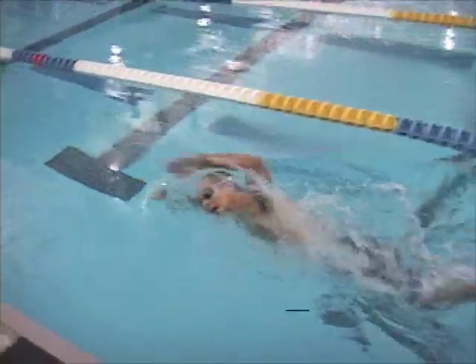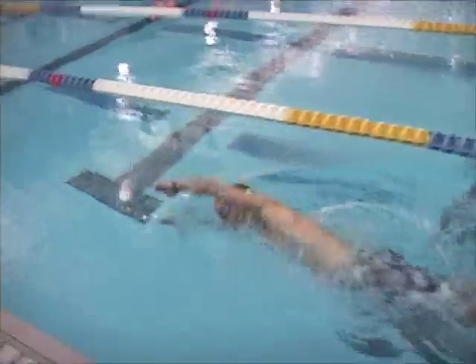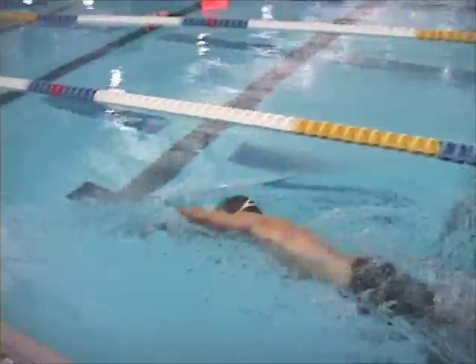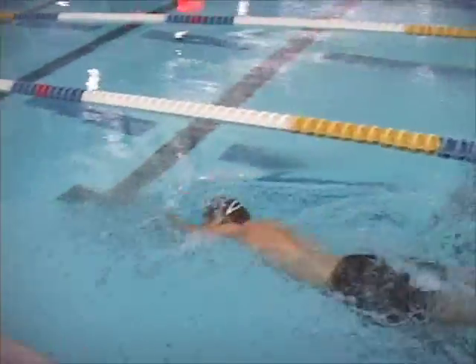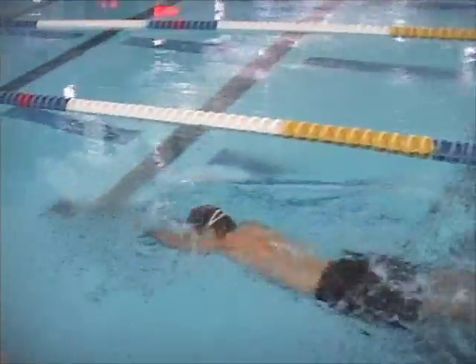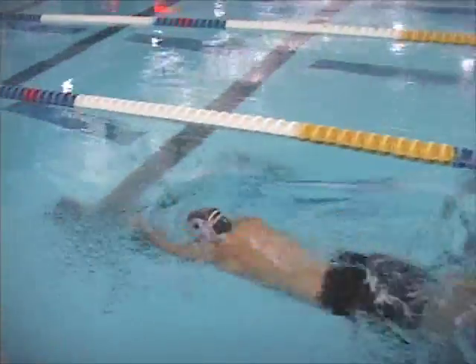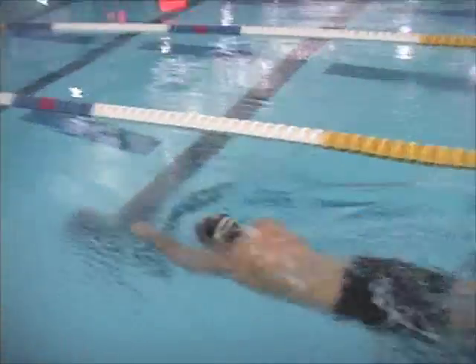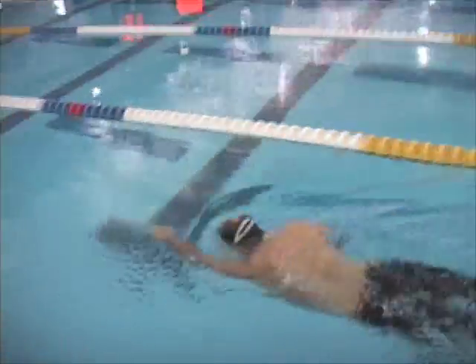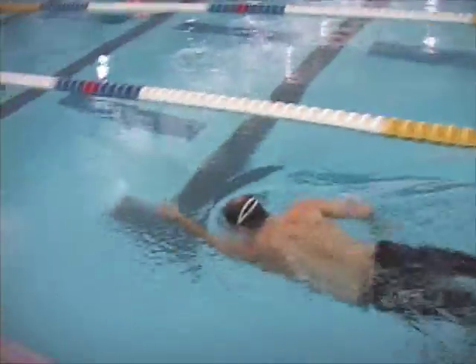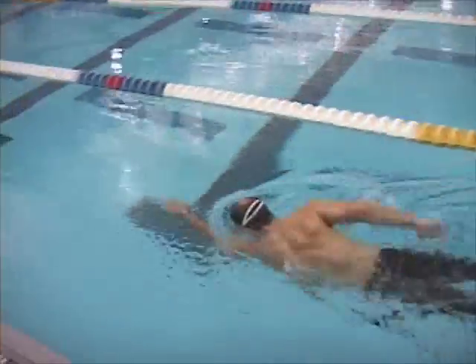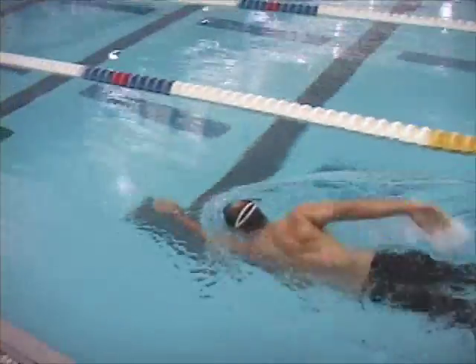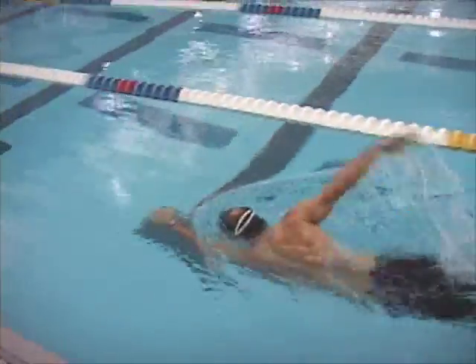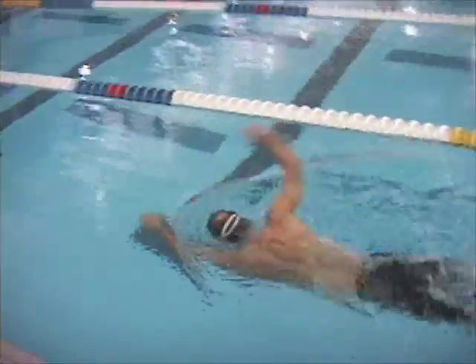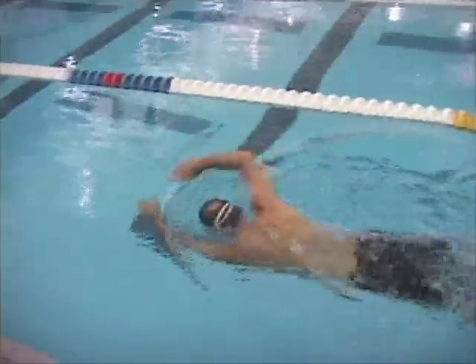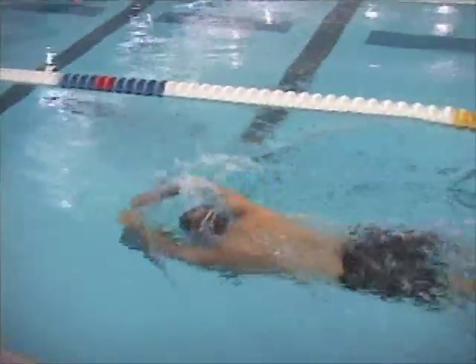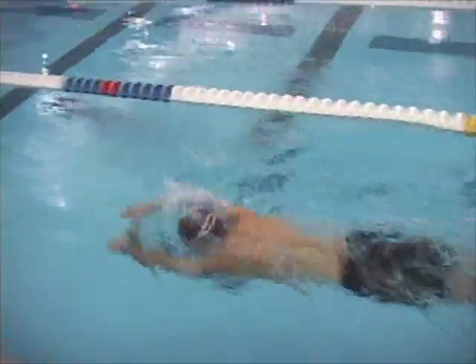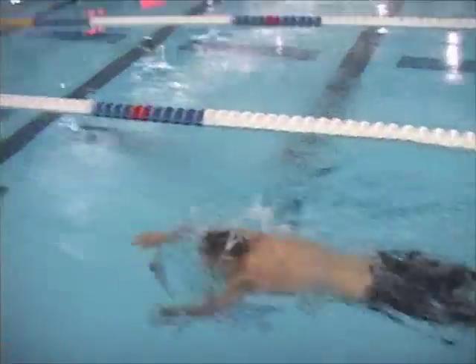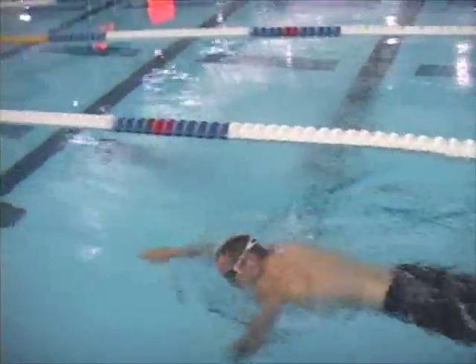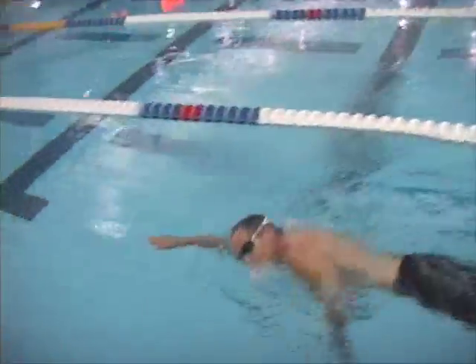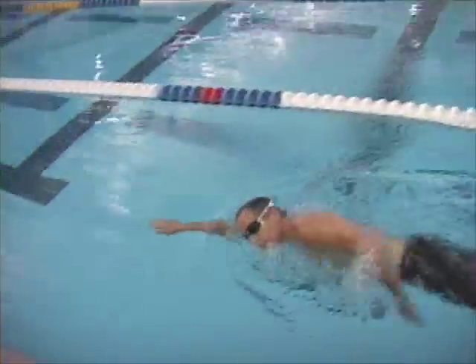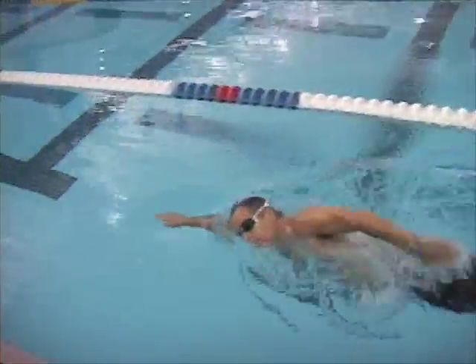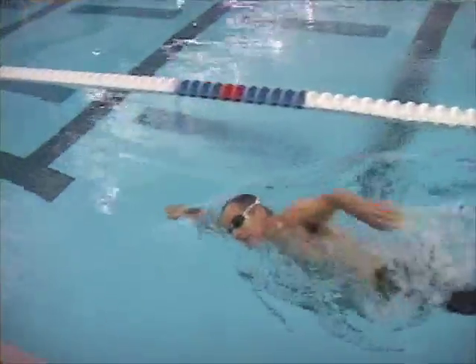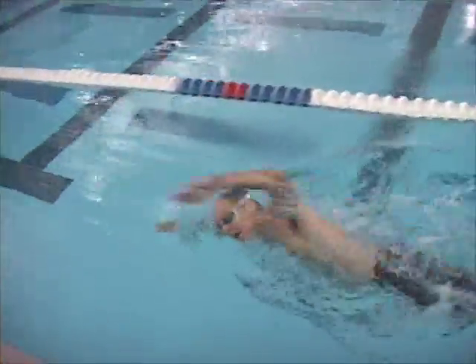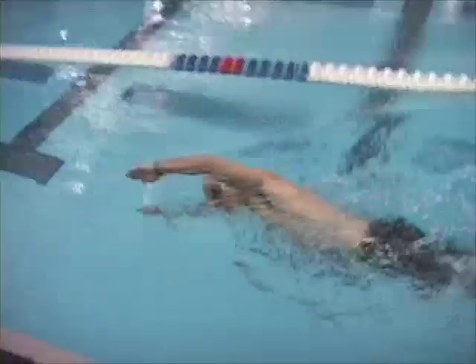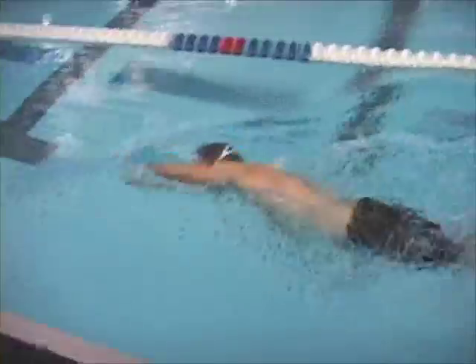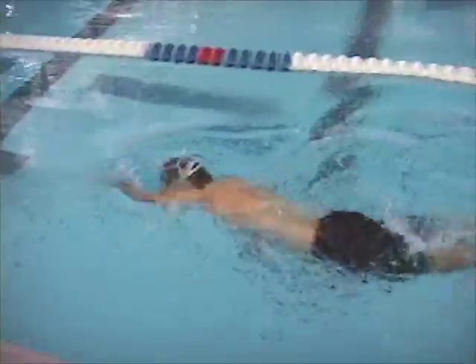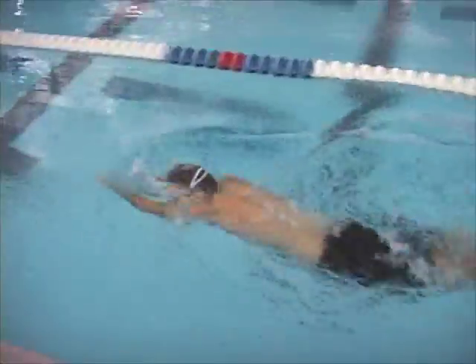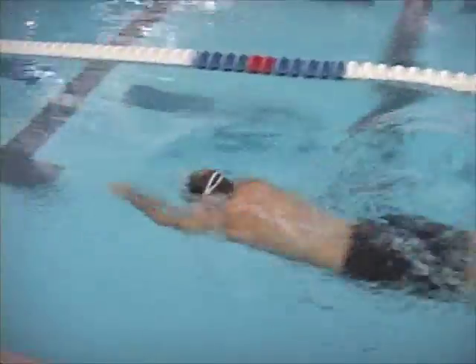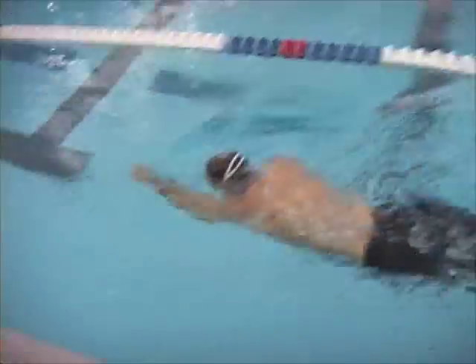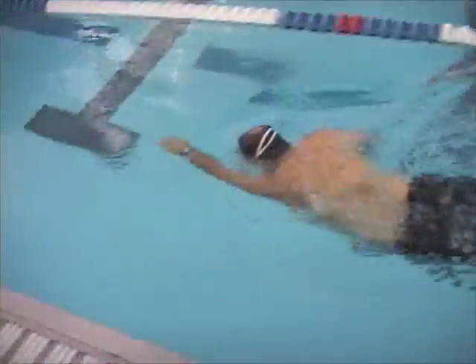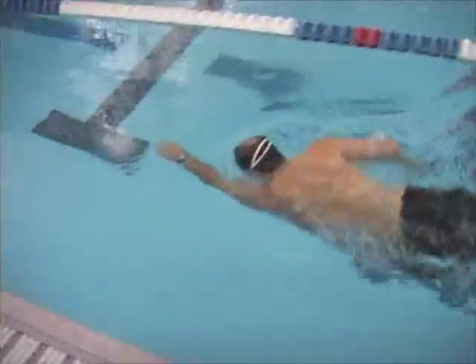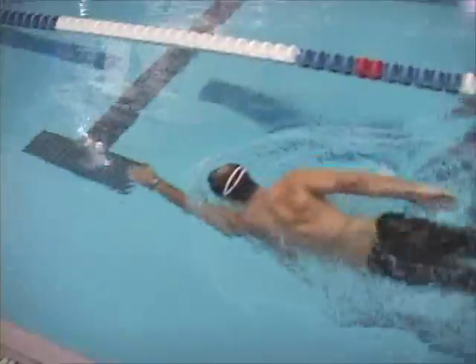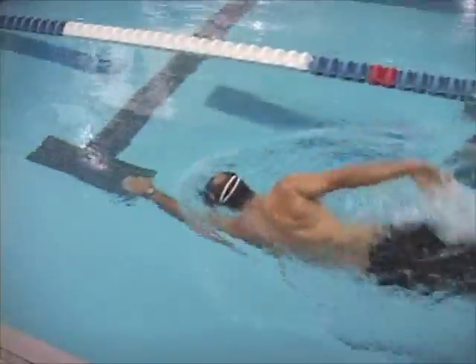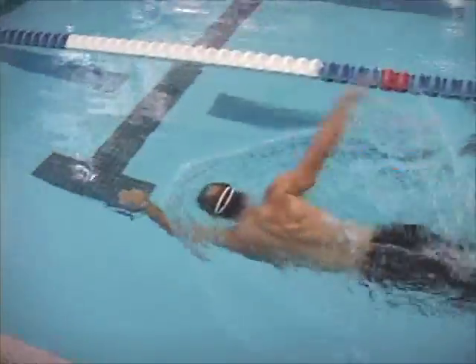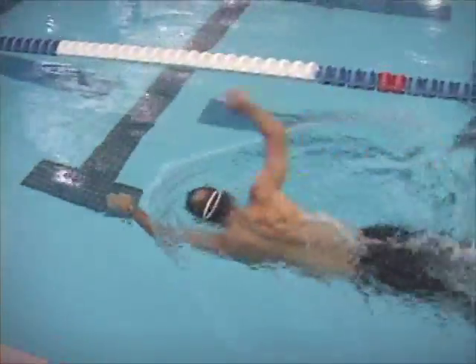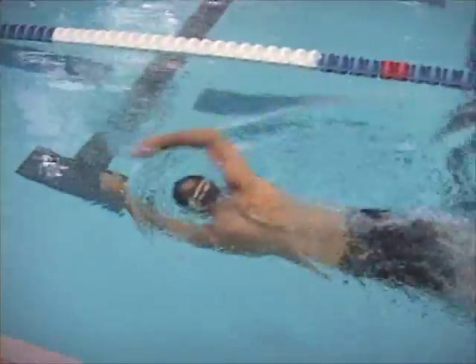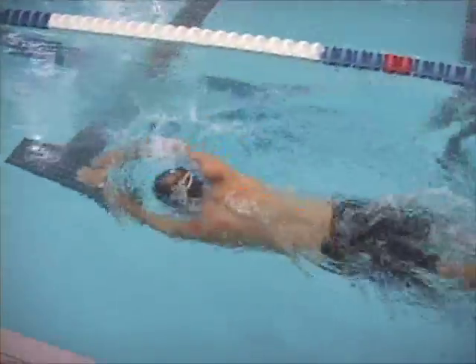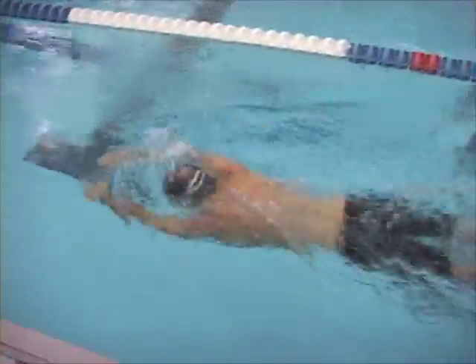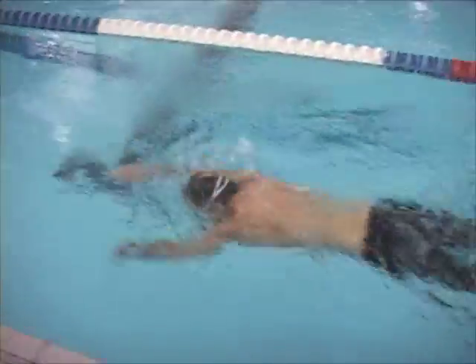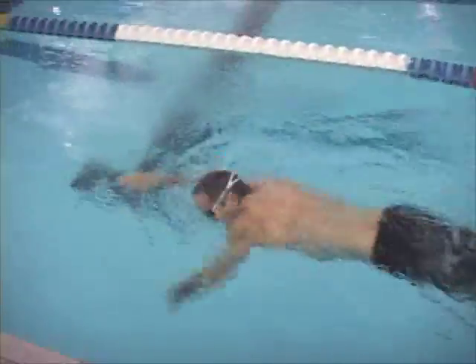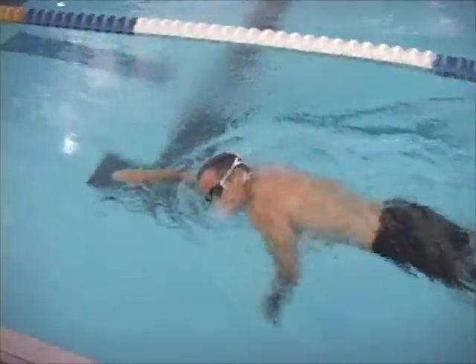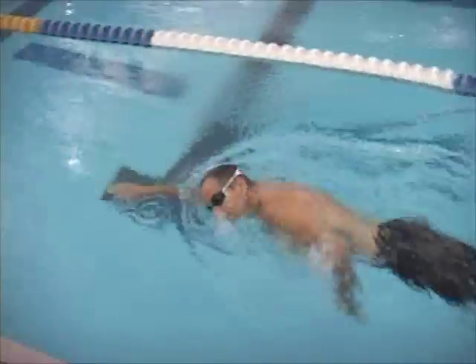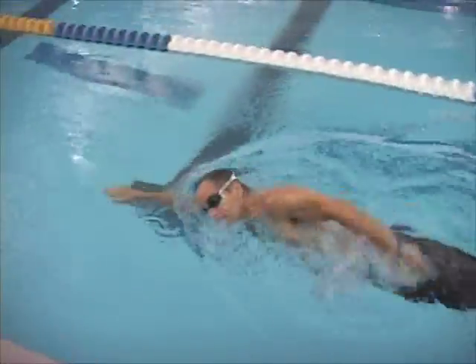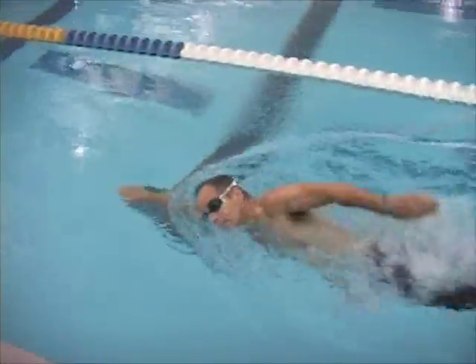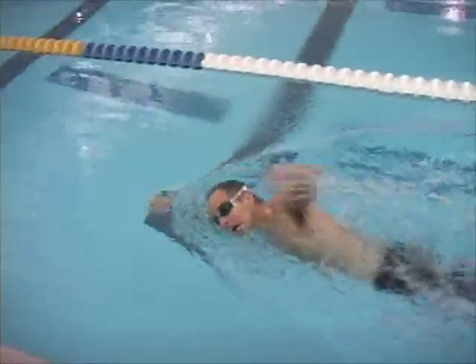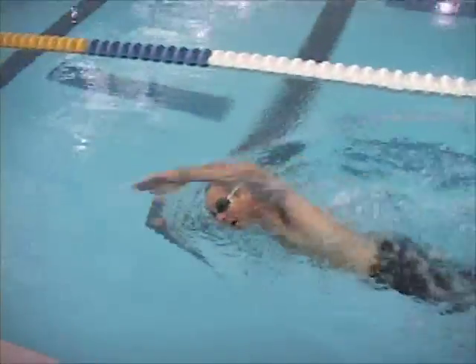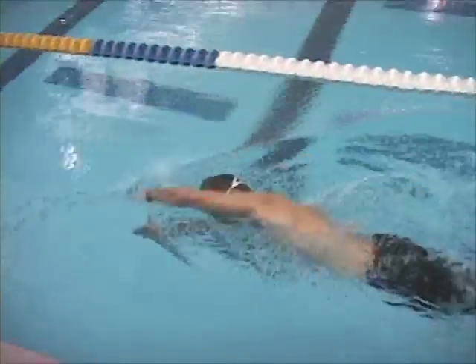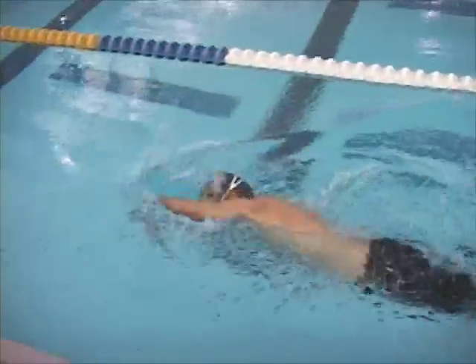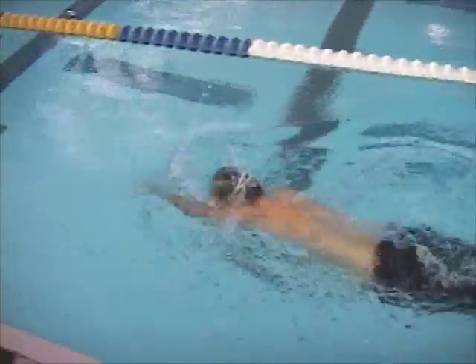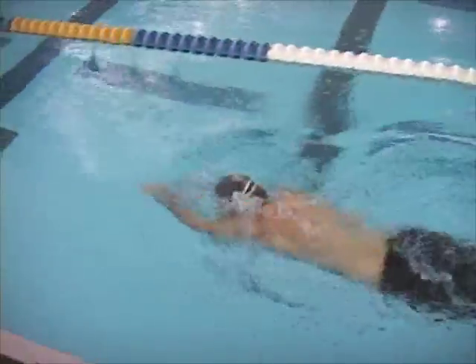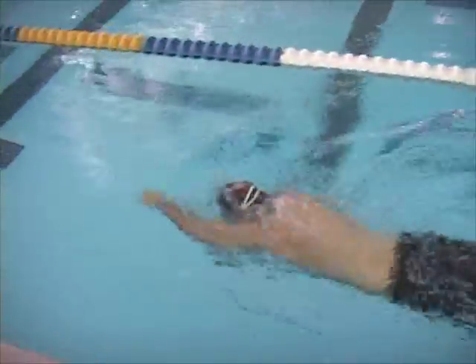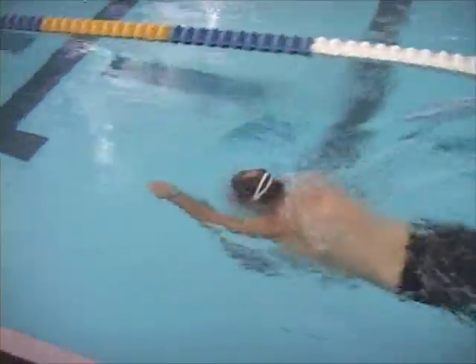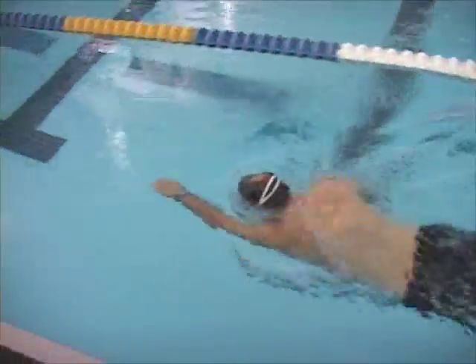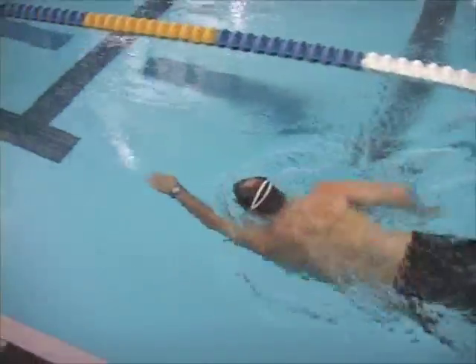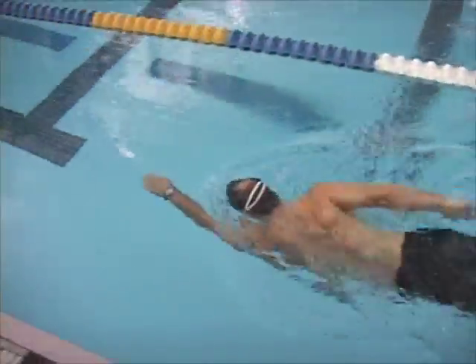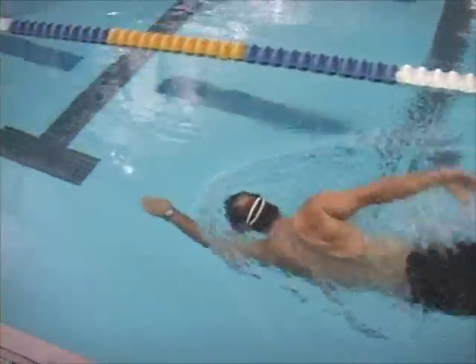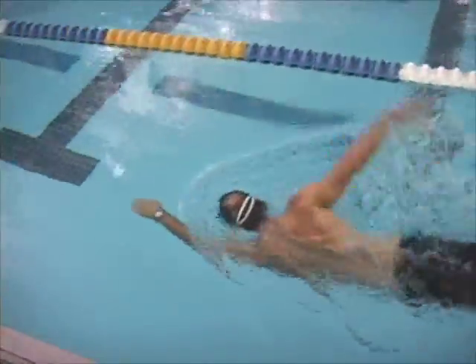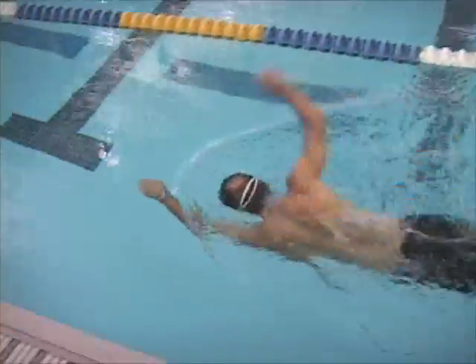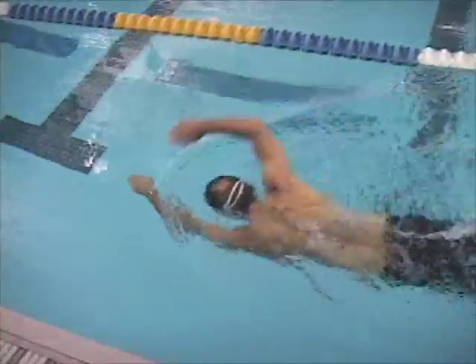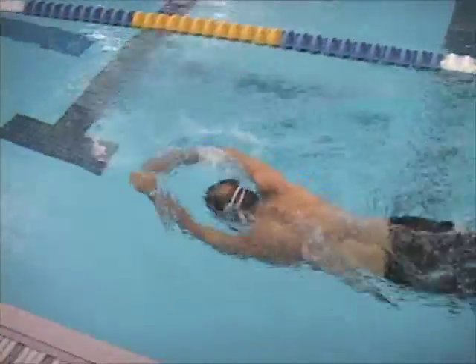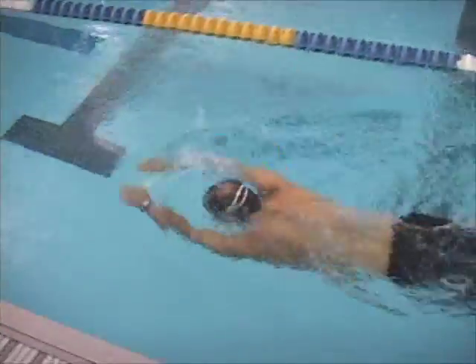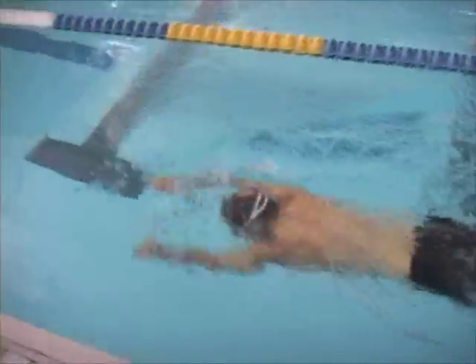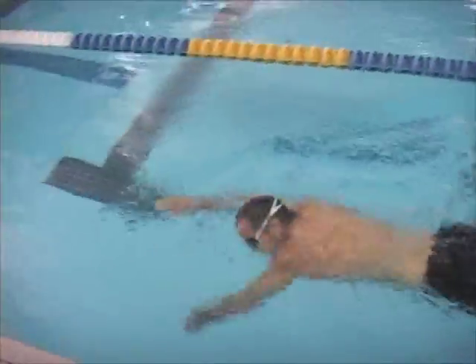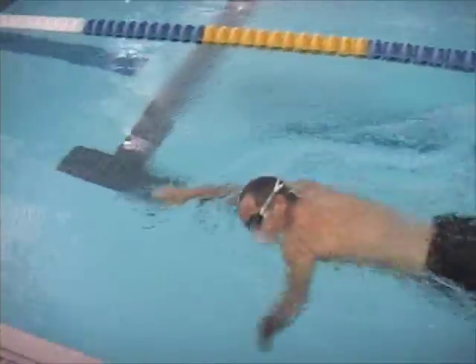Catch-up drill is good for working on extension as well as the catch phase of the stroke.